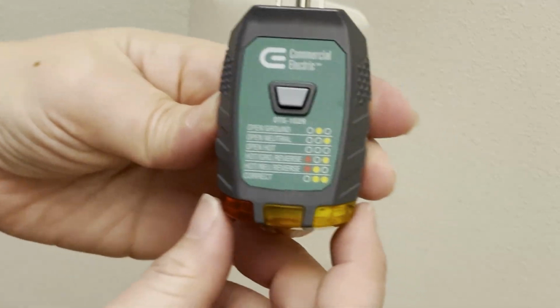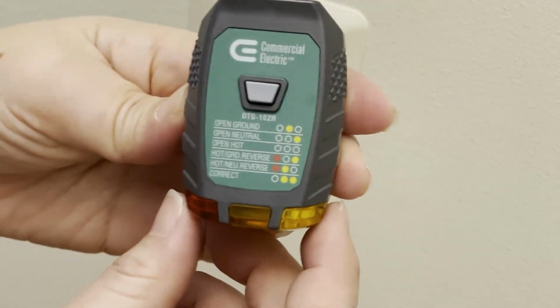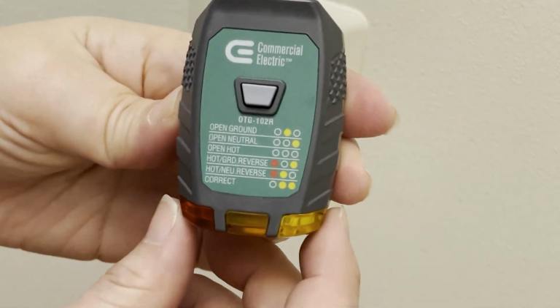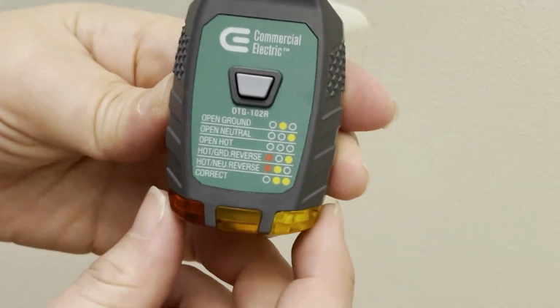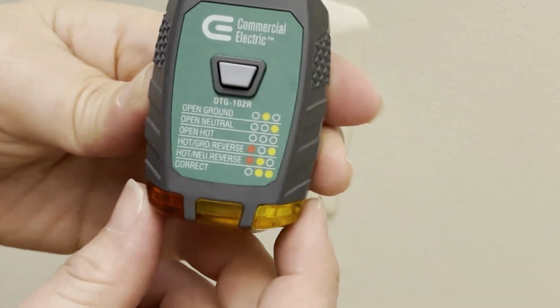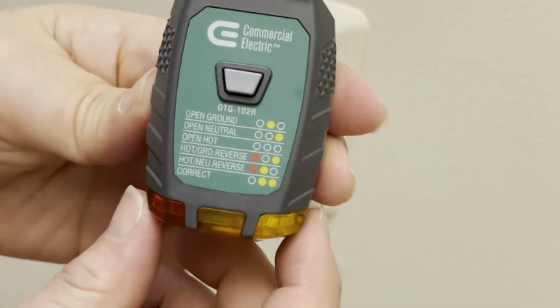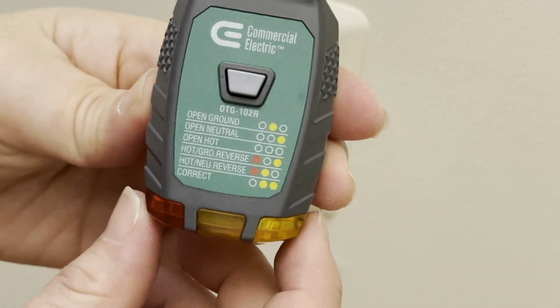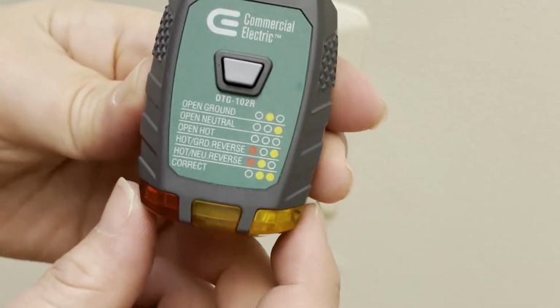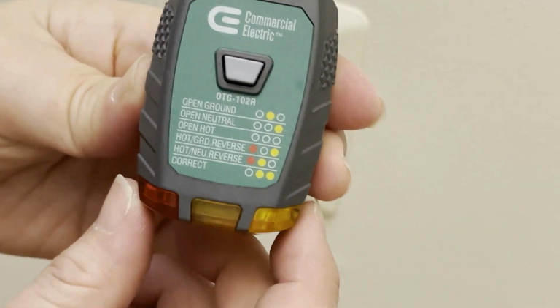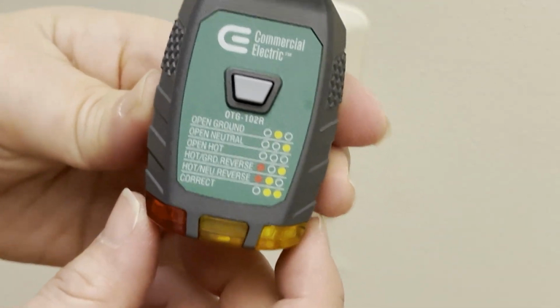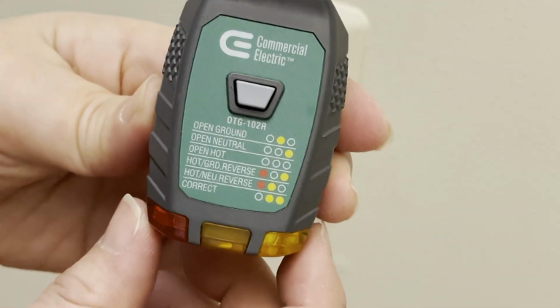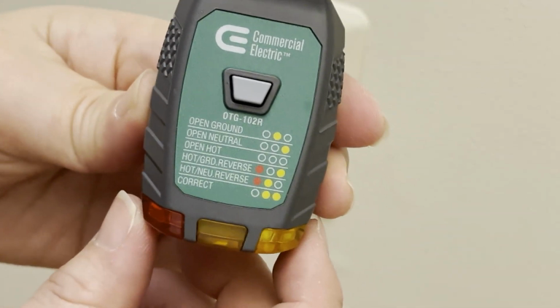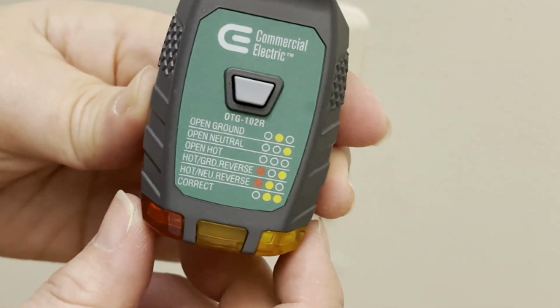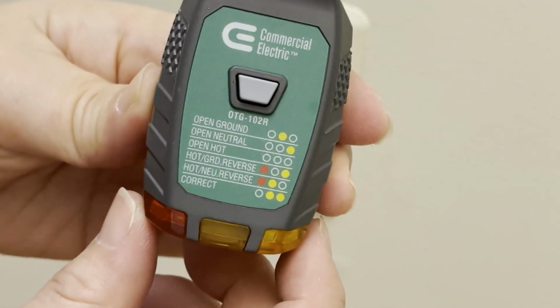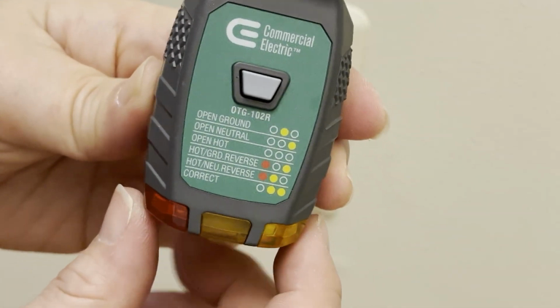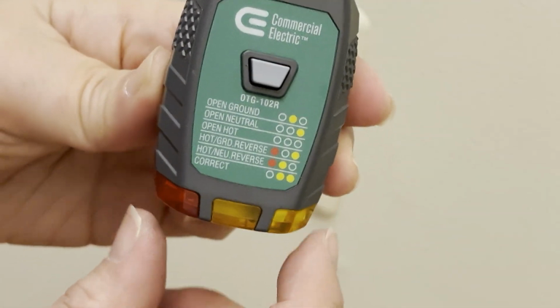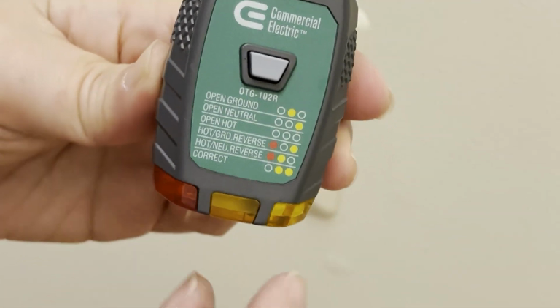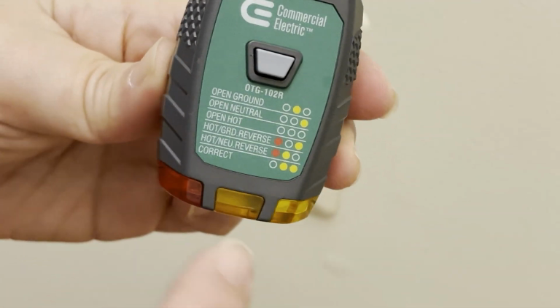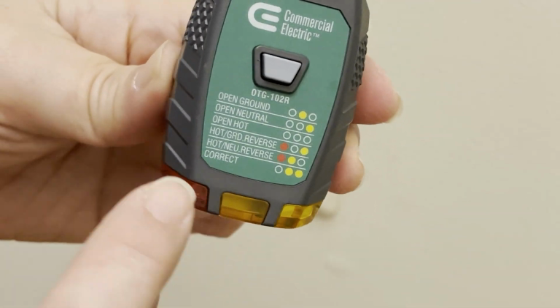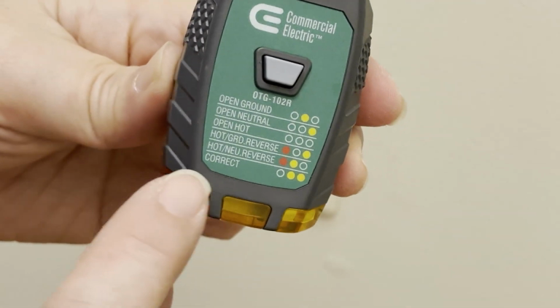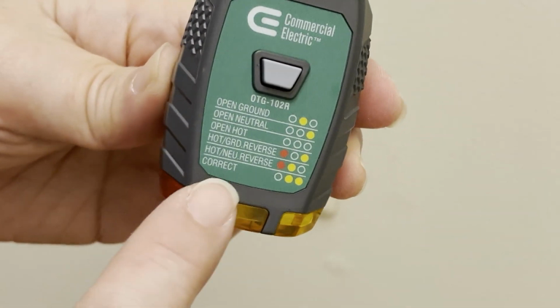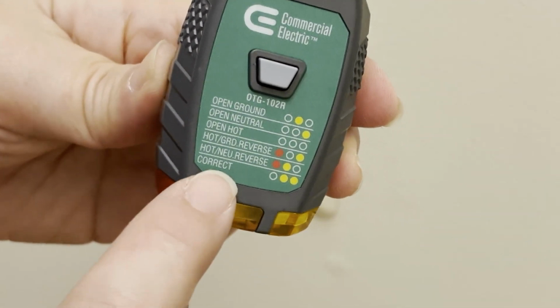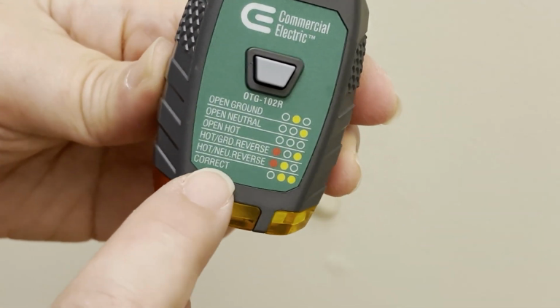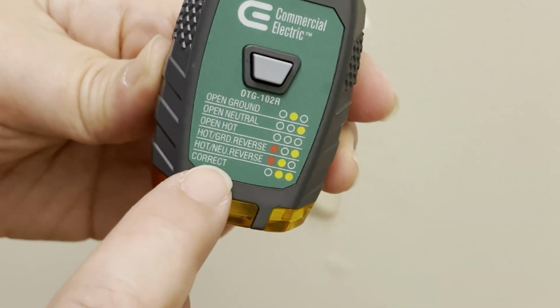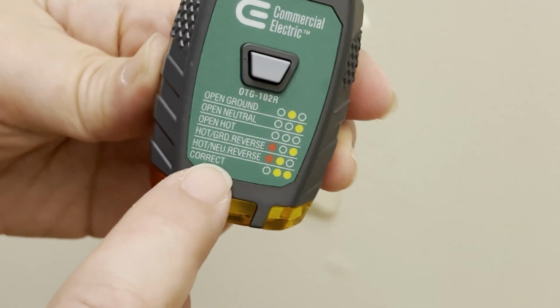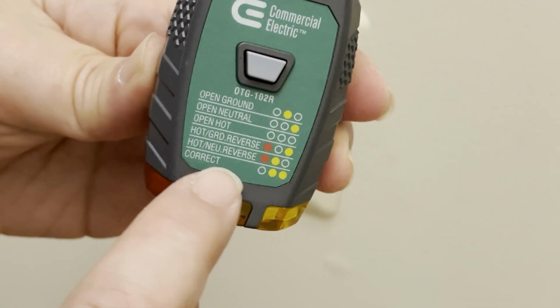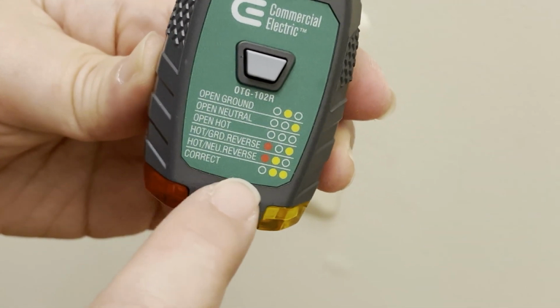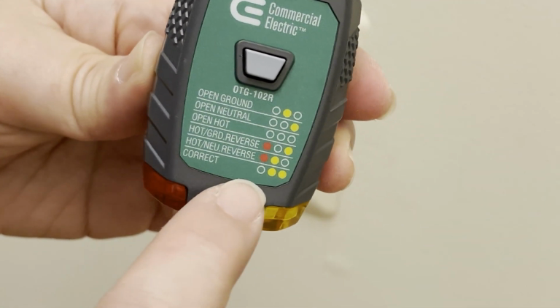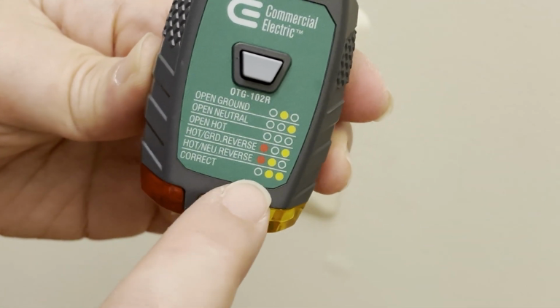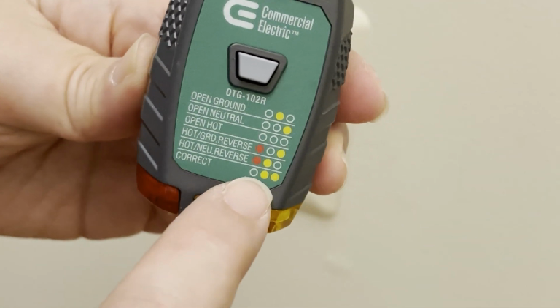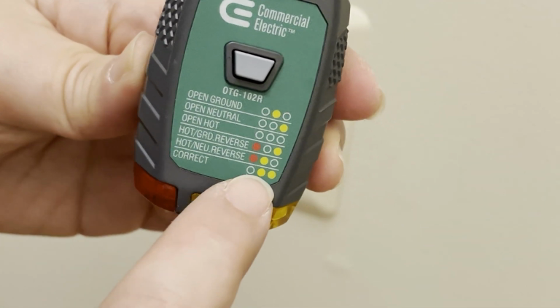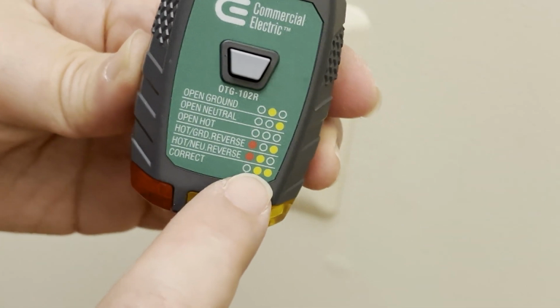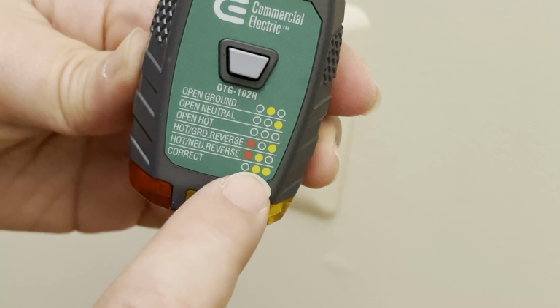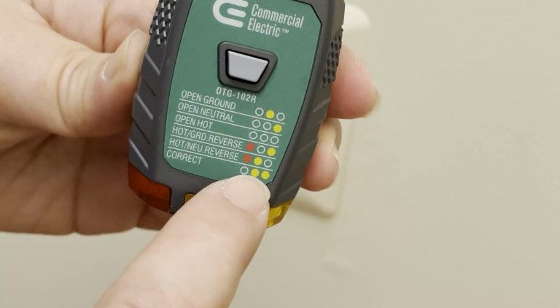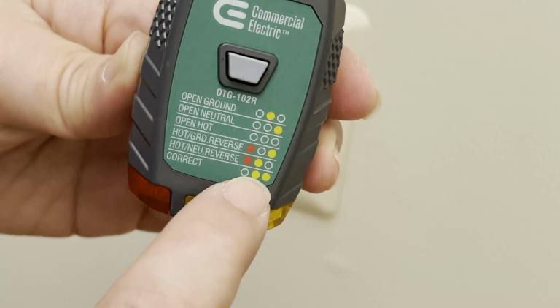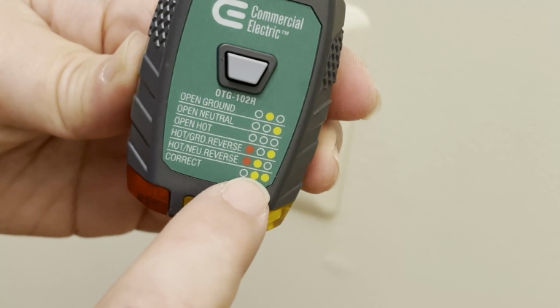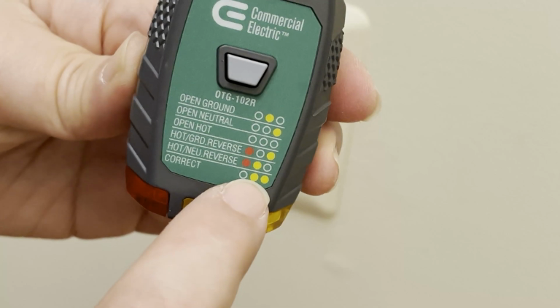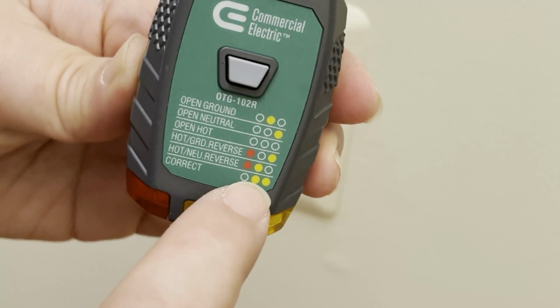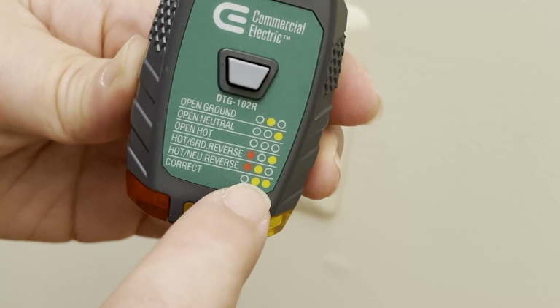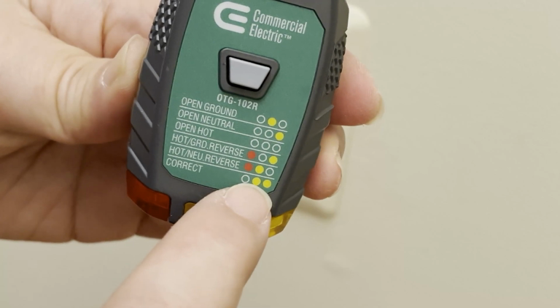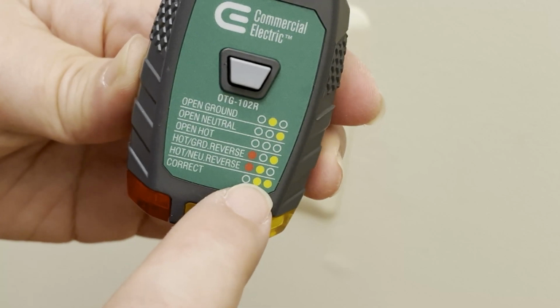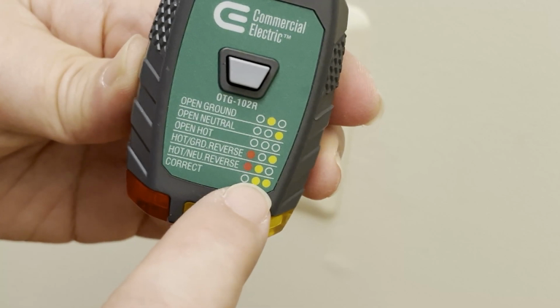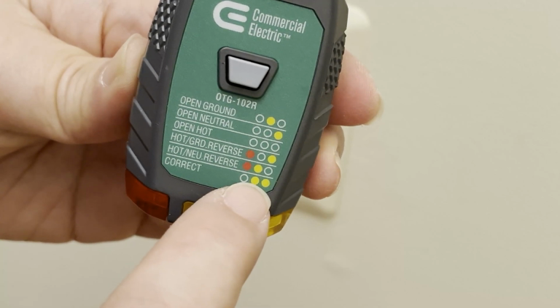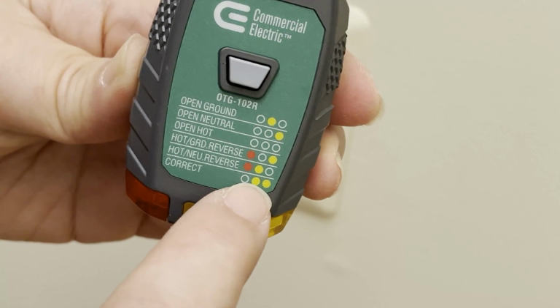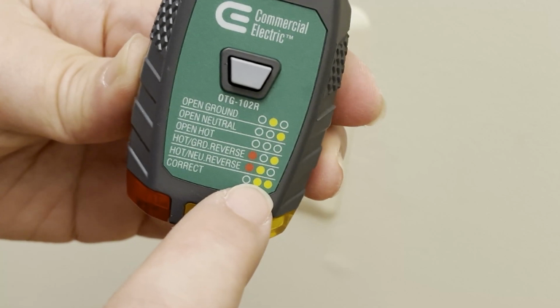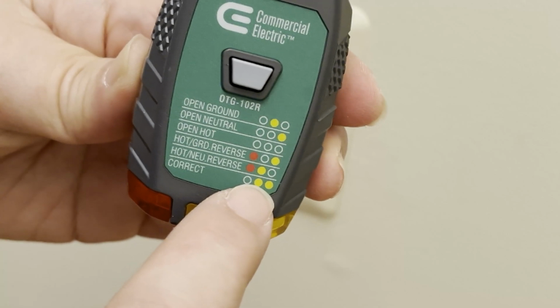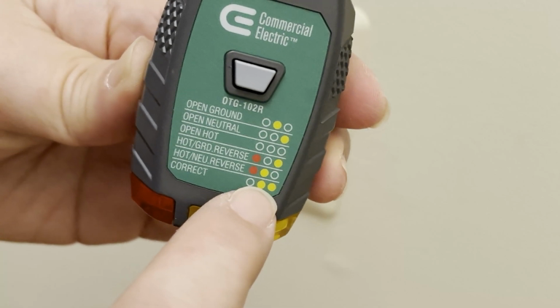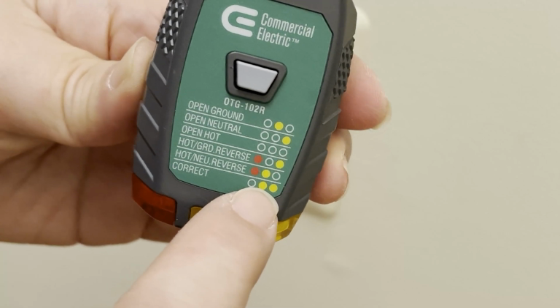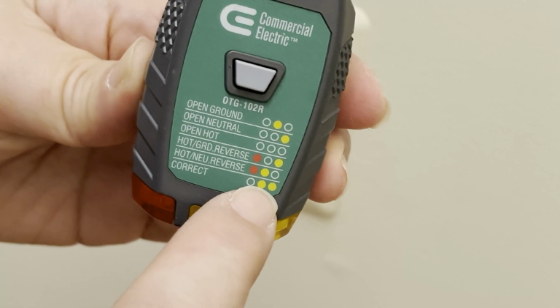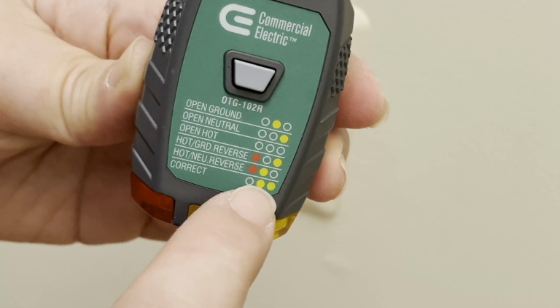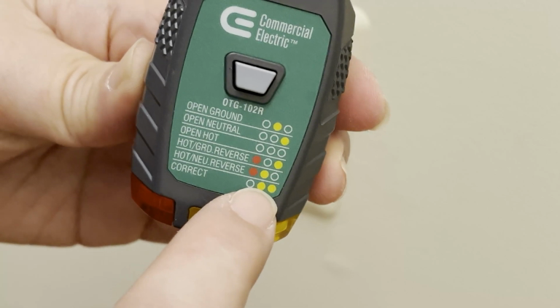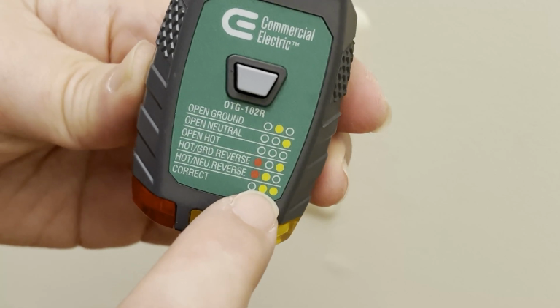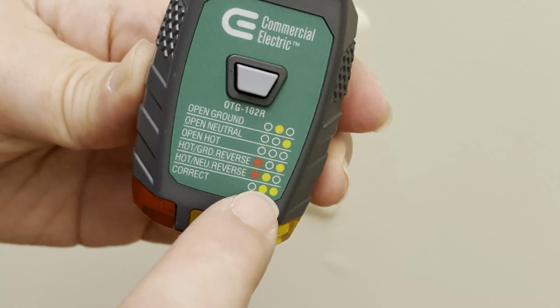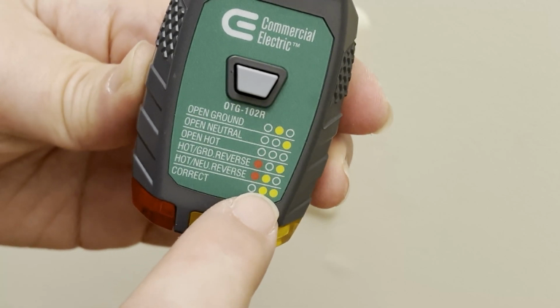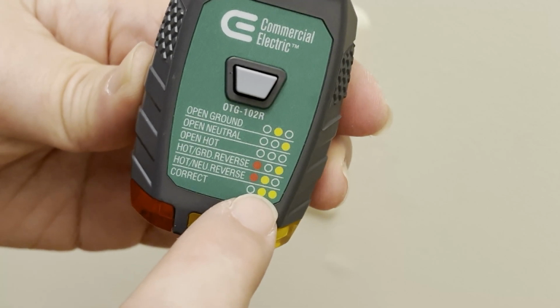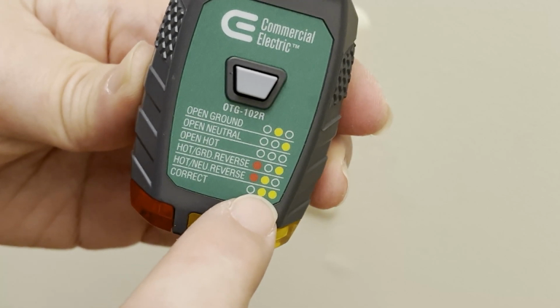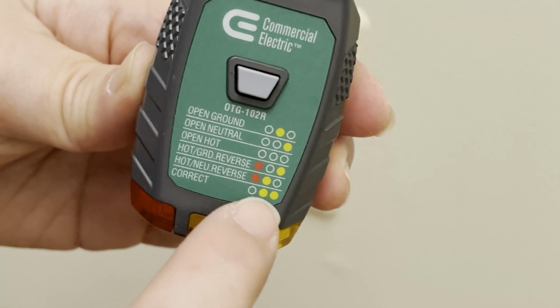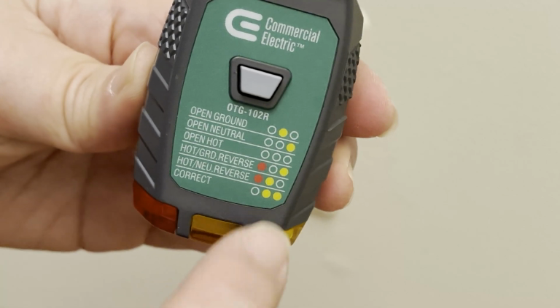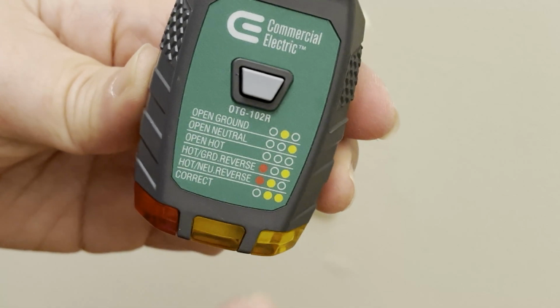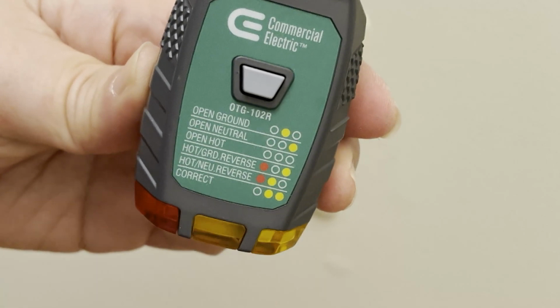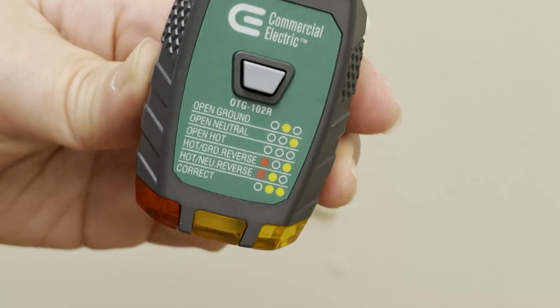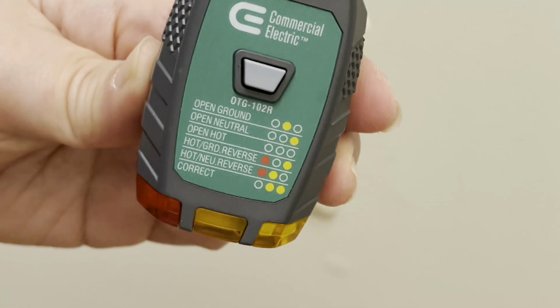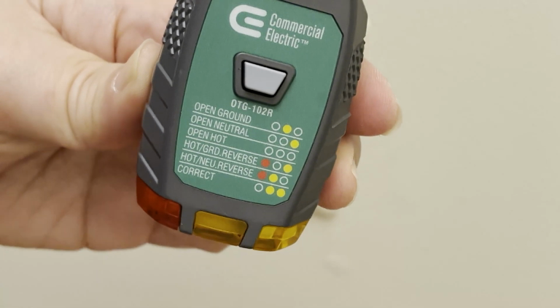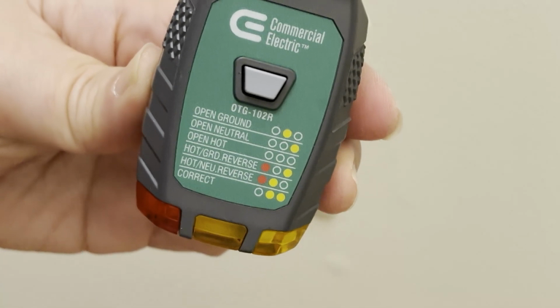When the electrical connections have been made correctly and there's power to the outlet, the two yellow lights will come on, which you'll see later.